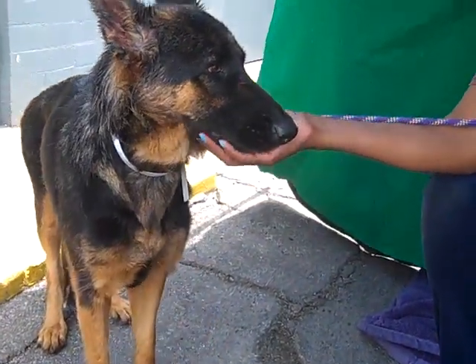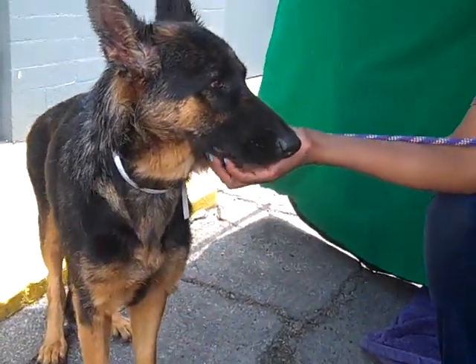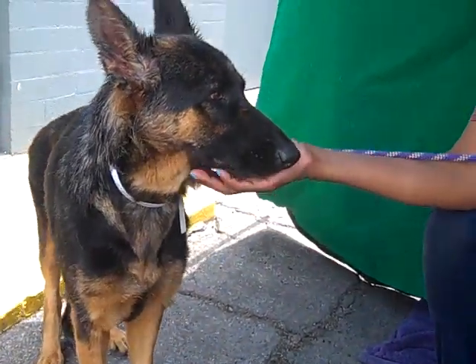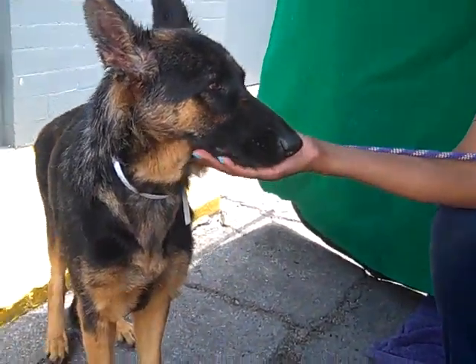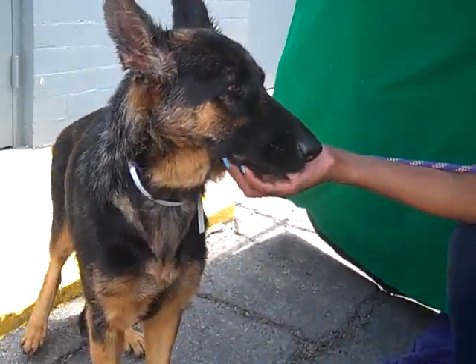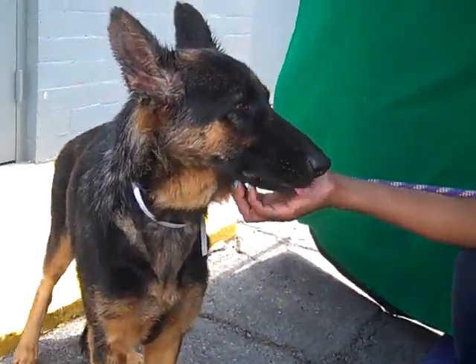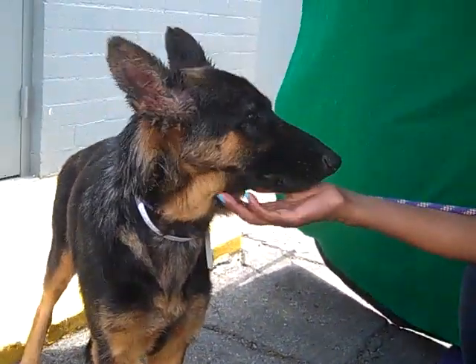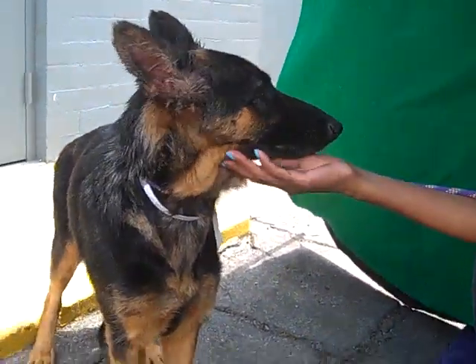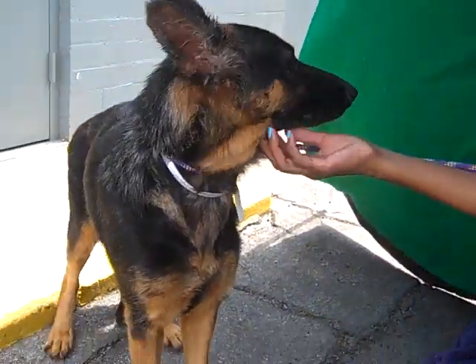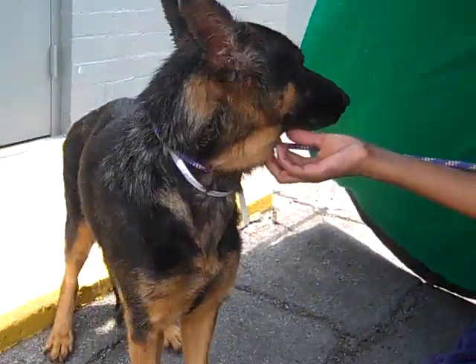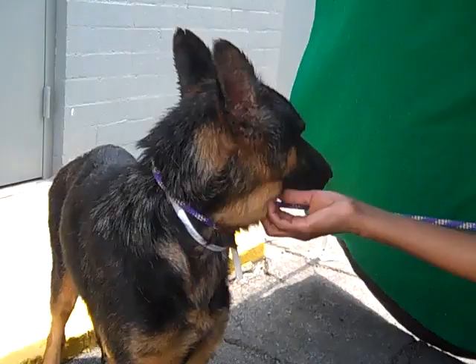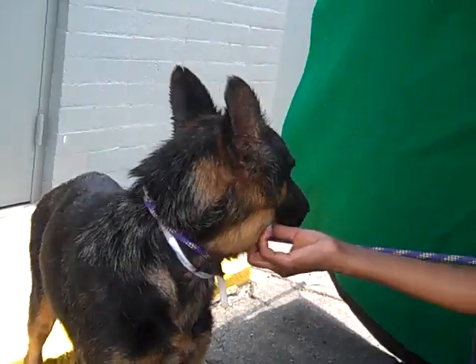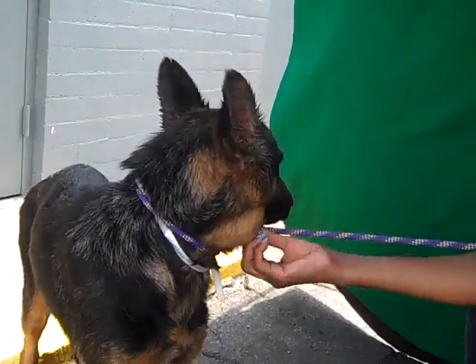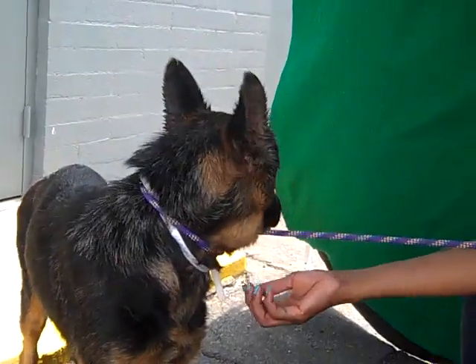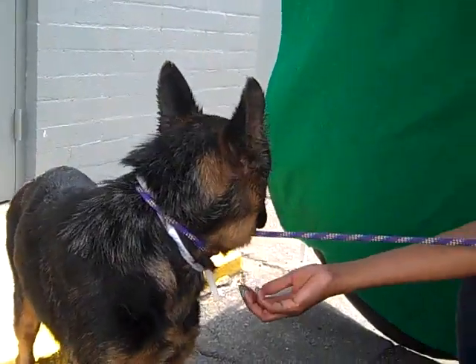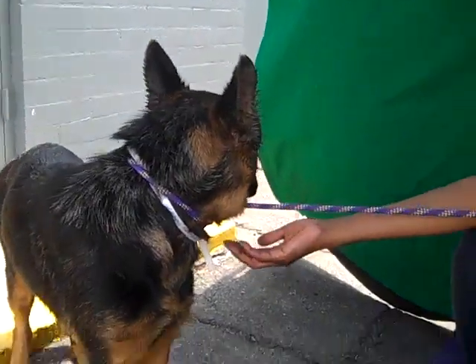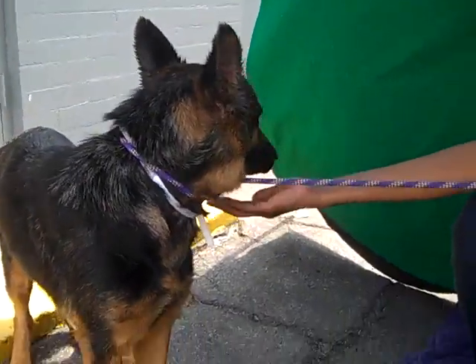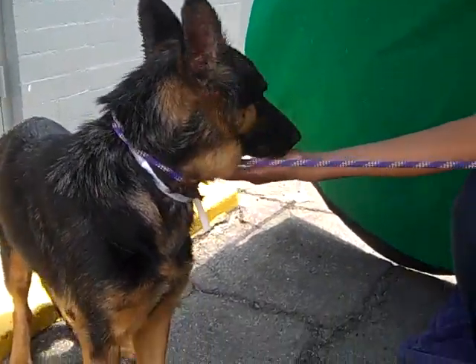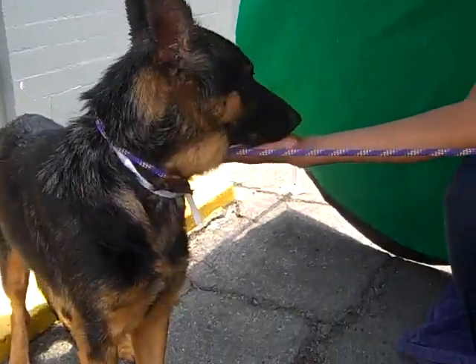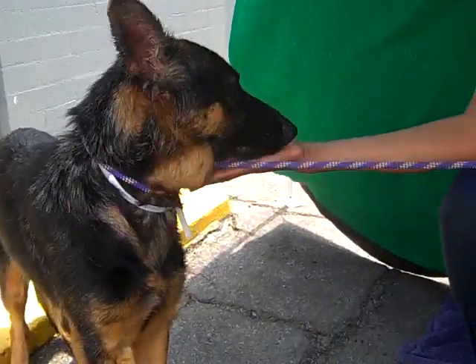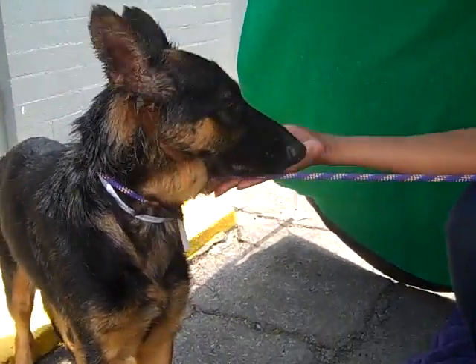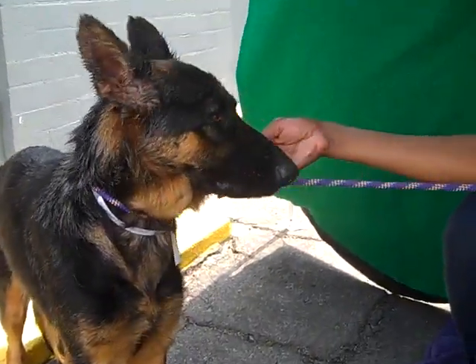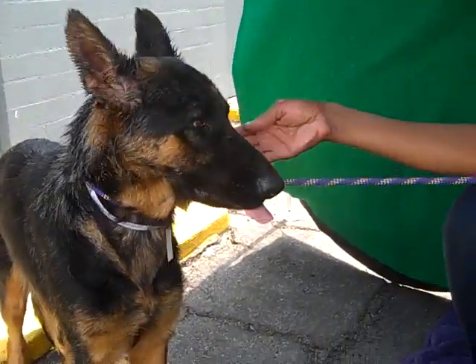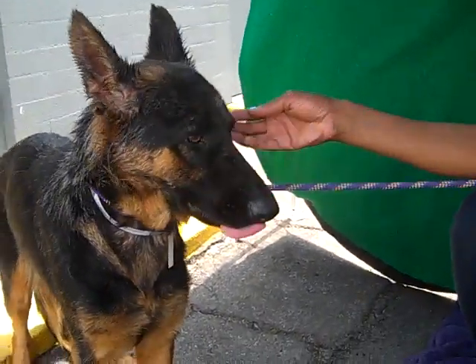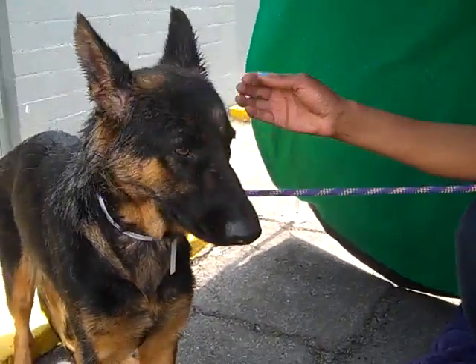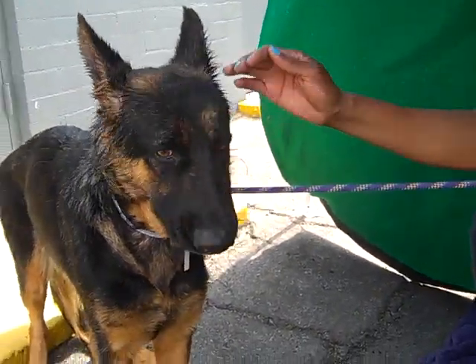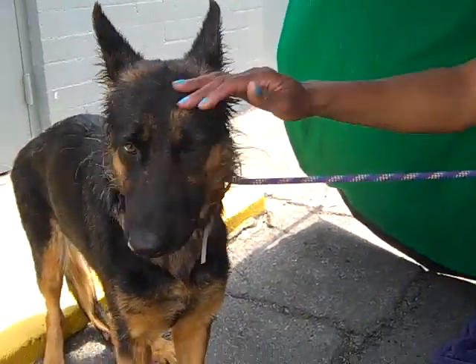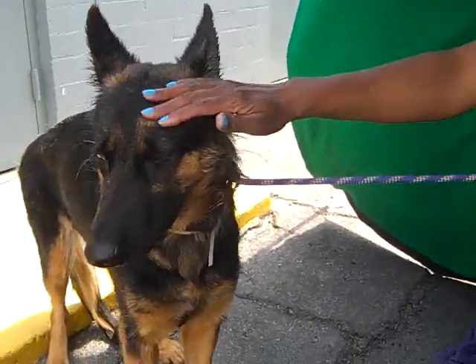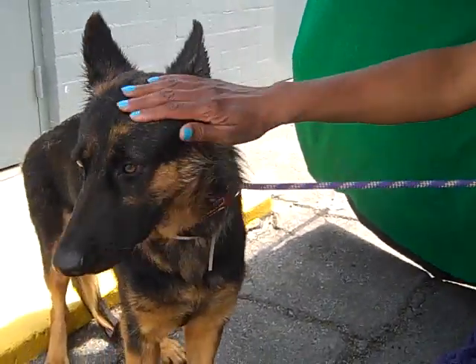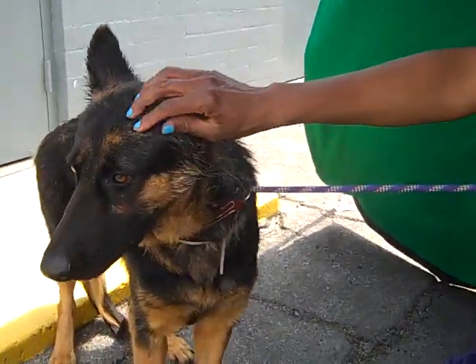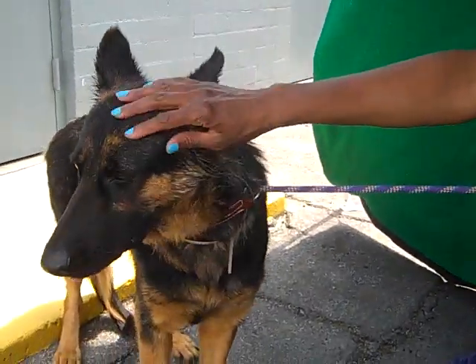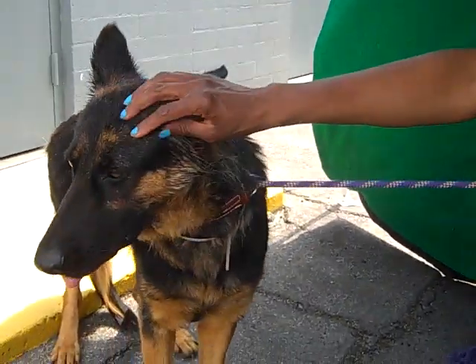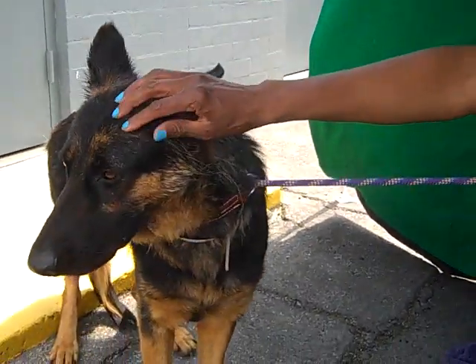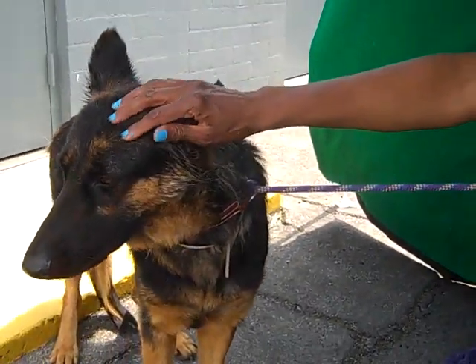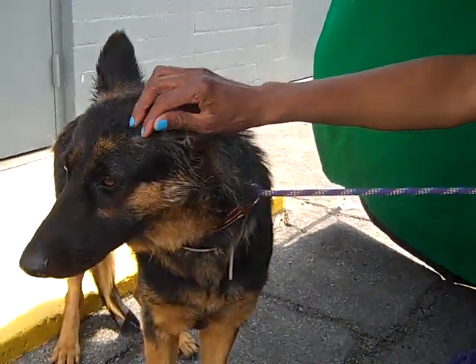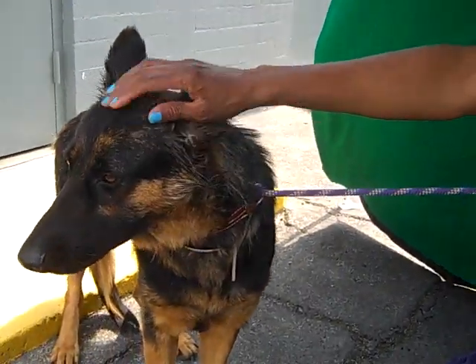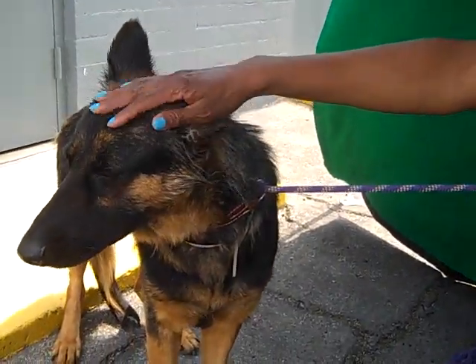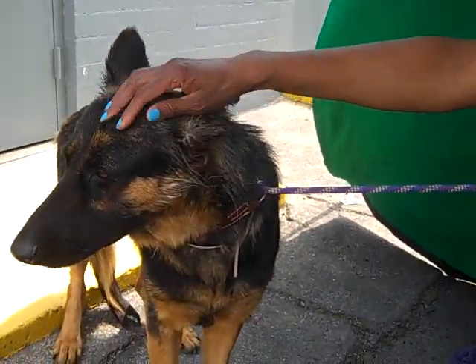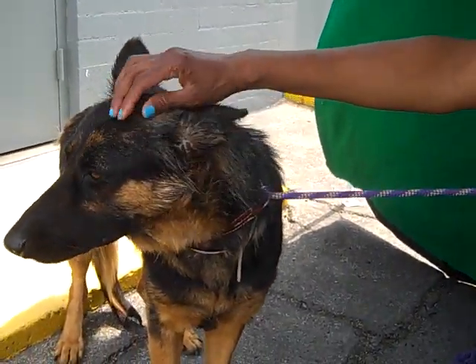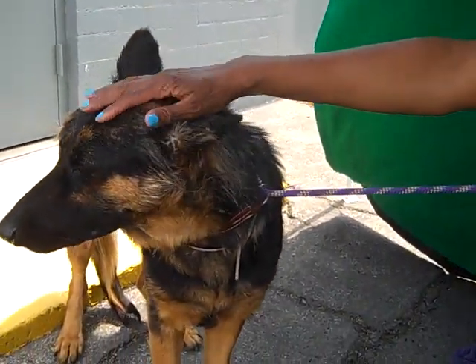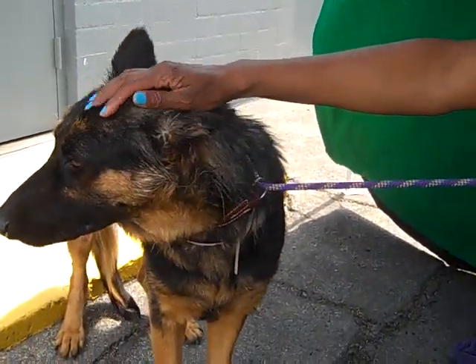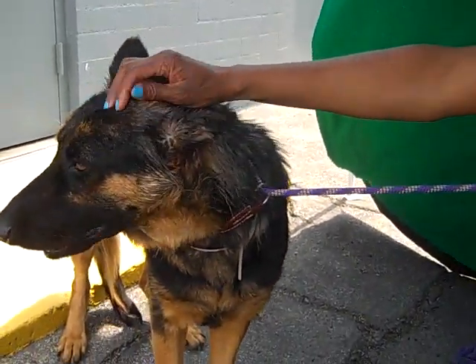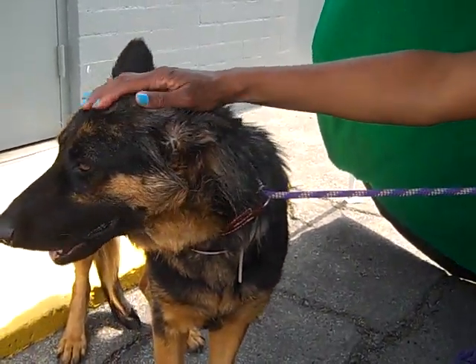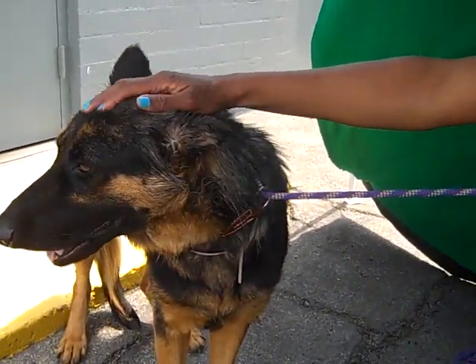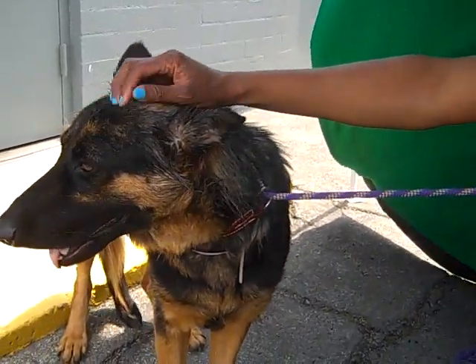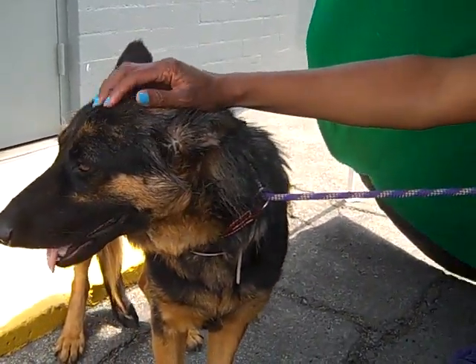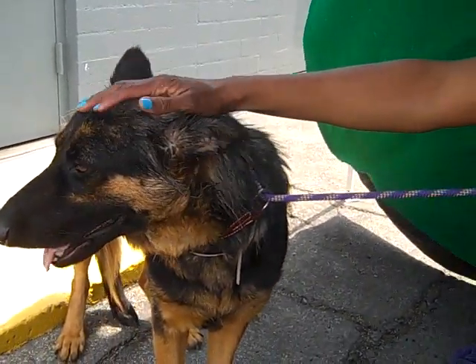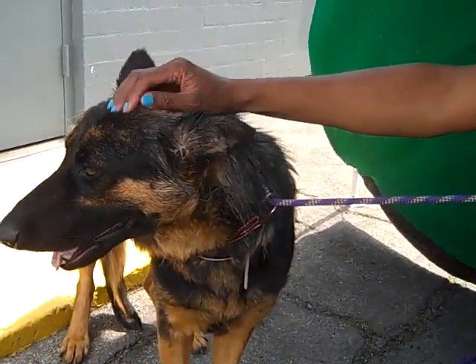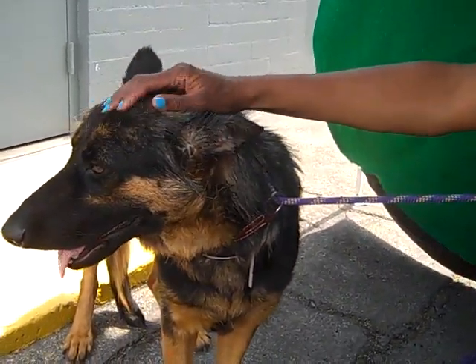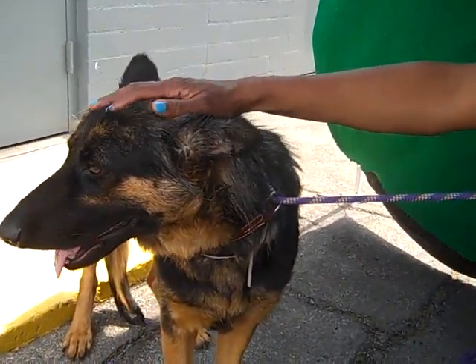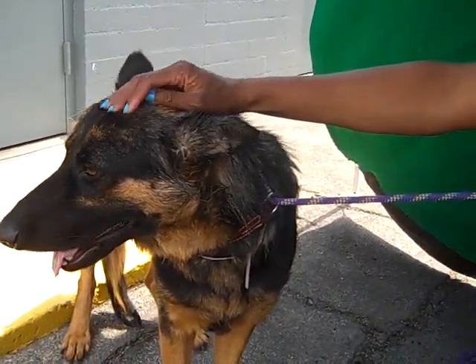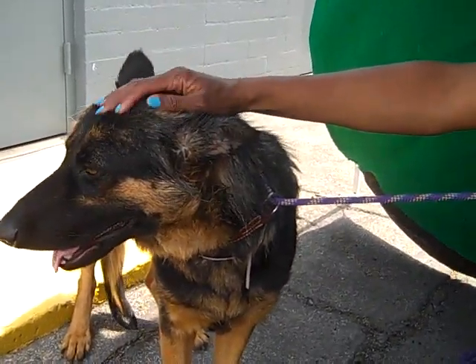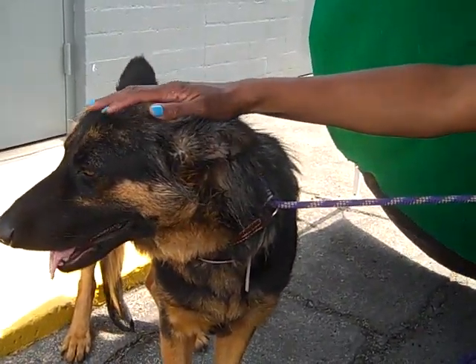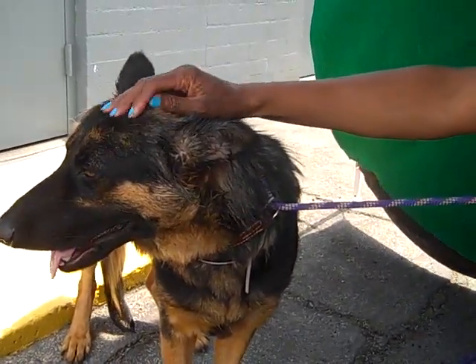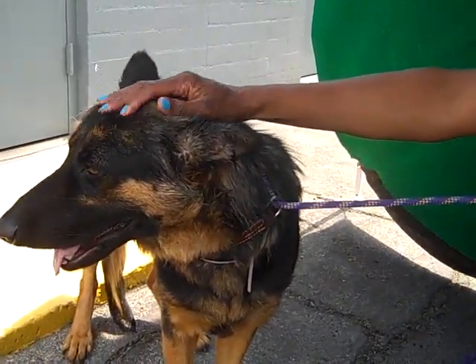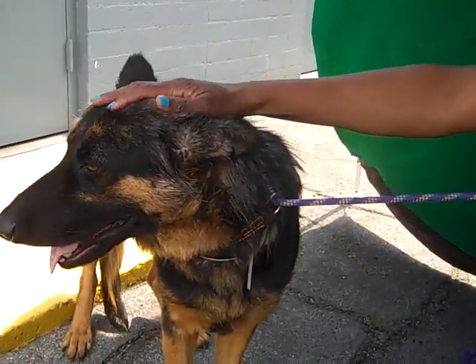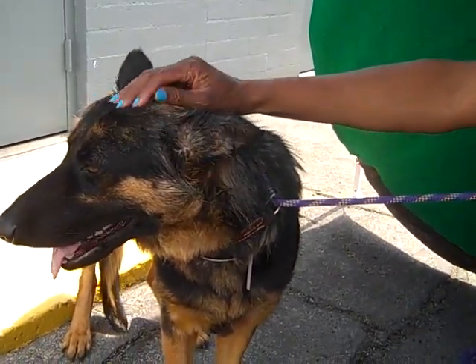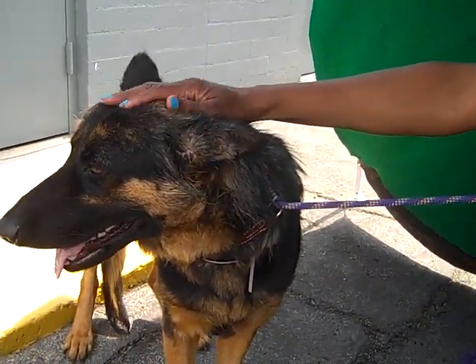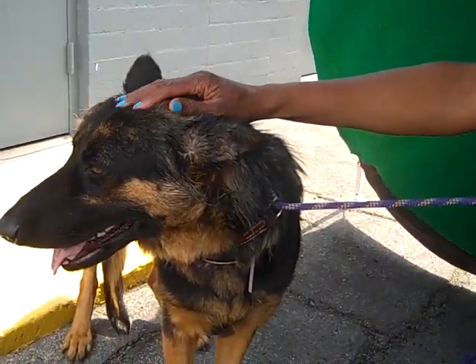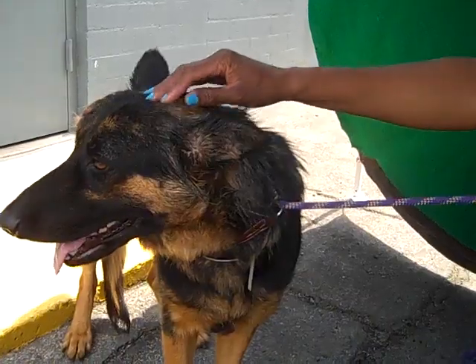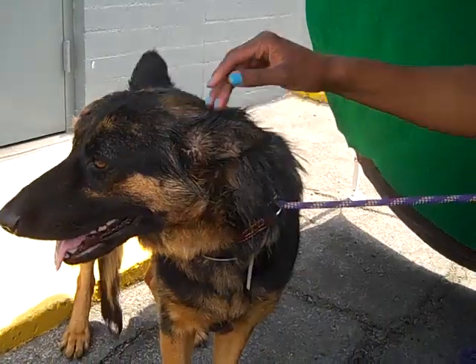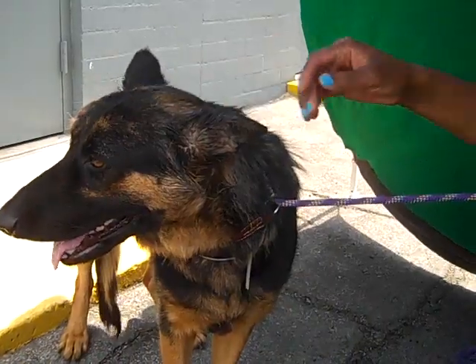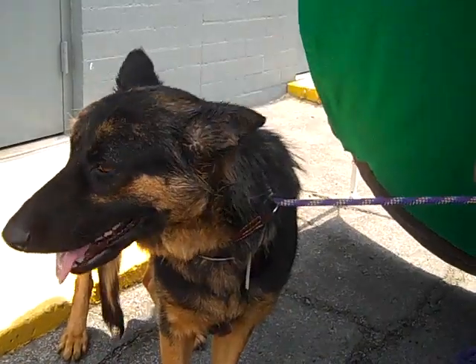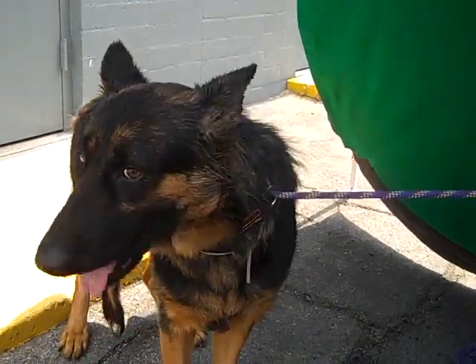She weighs a smallish 57 pounds — she's kind of a thin, svelte girl. She's really a lovely, lovely dog.